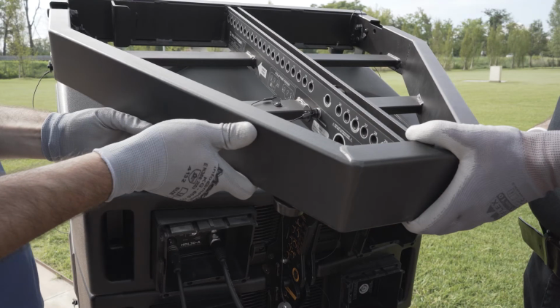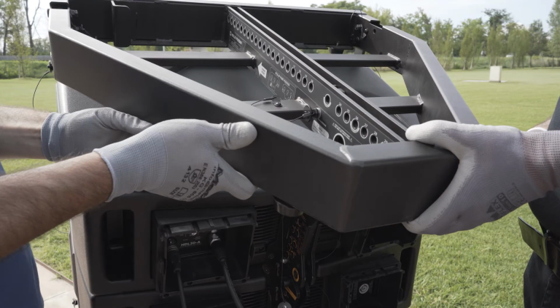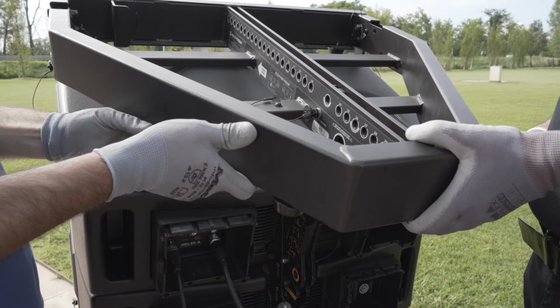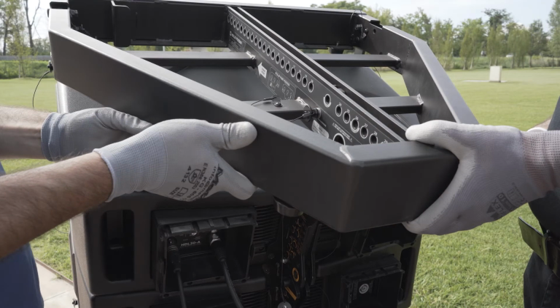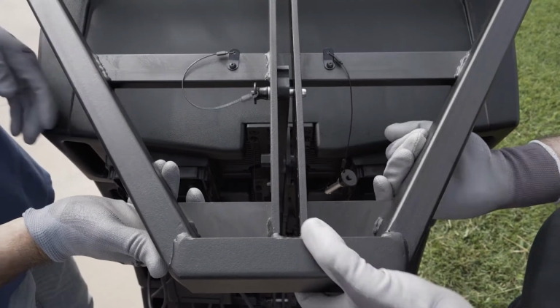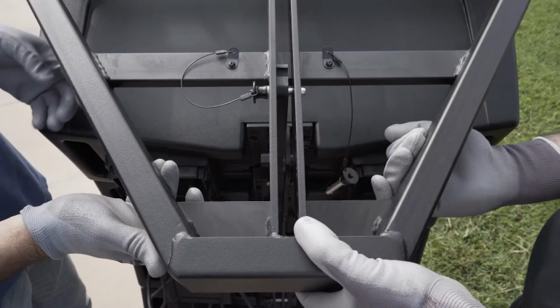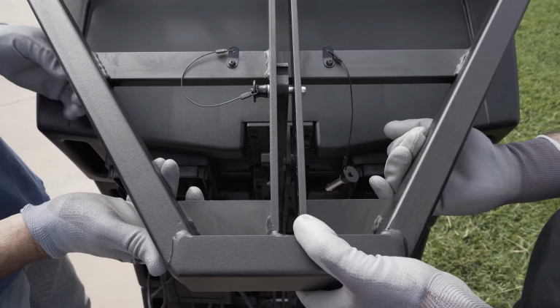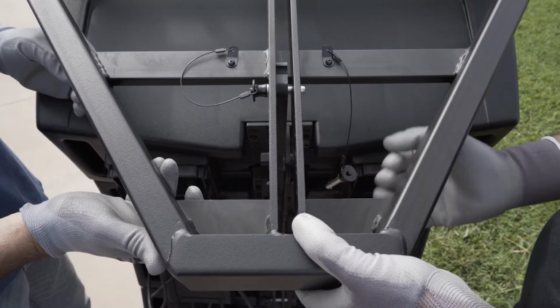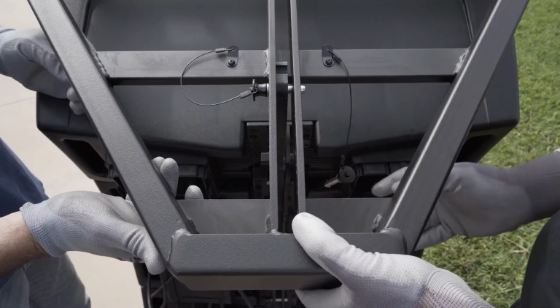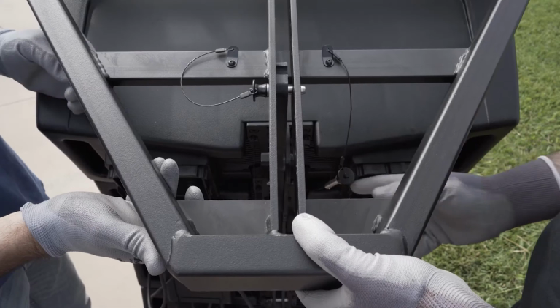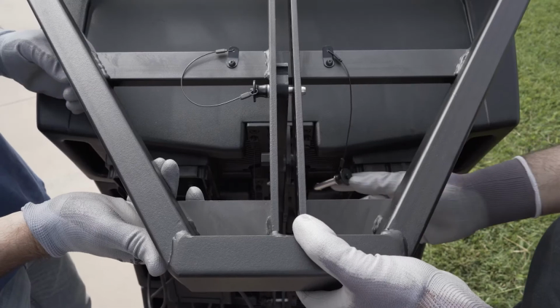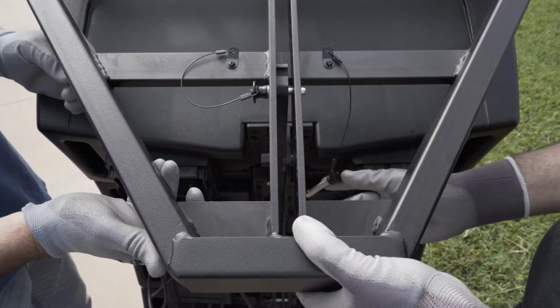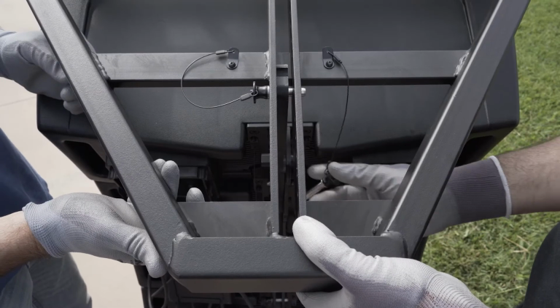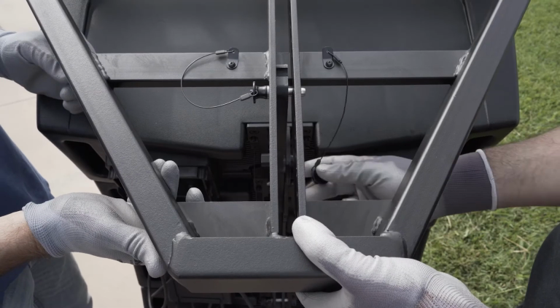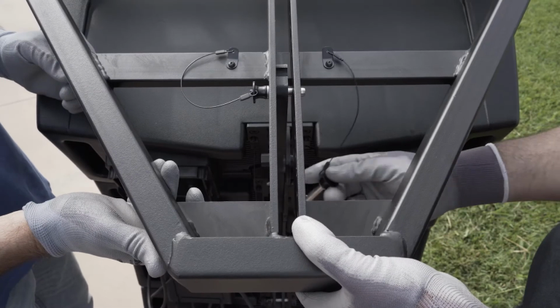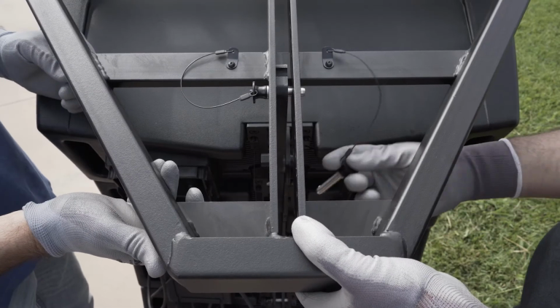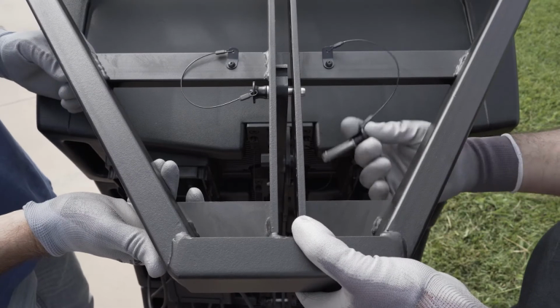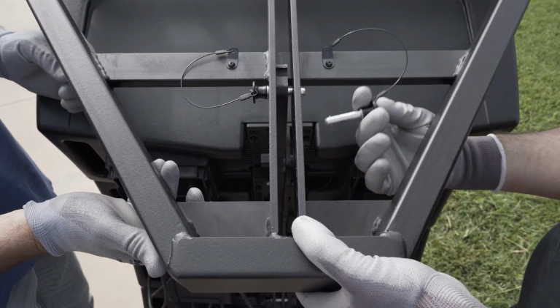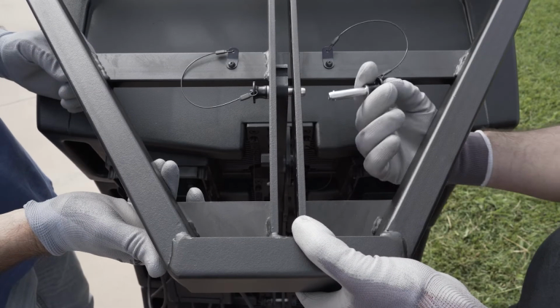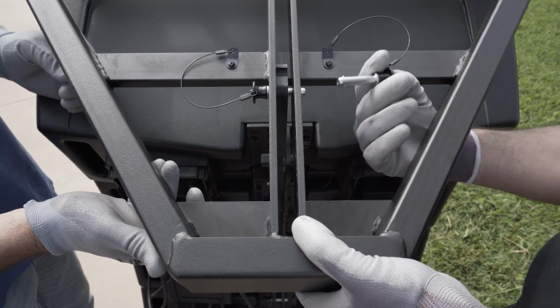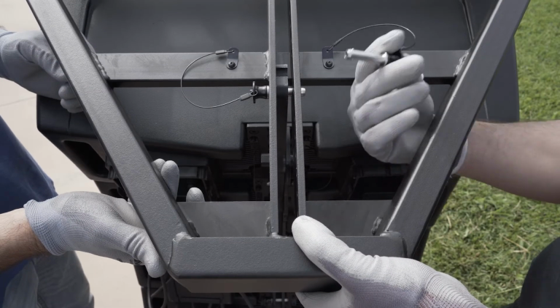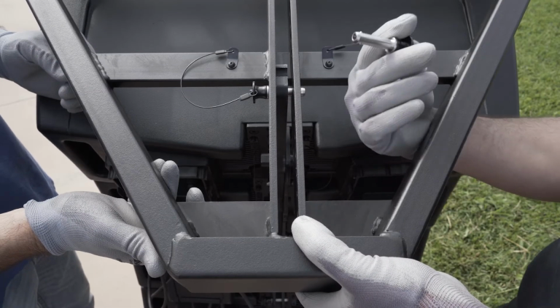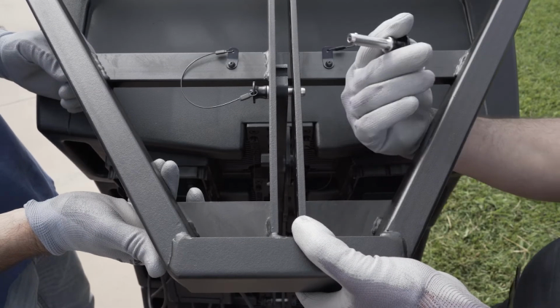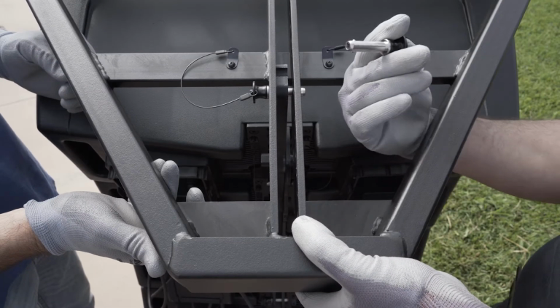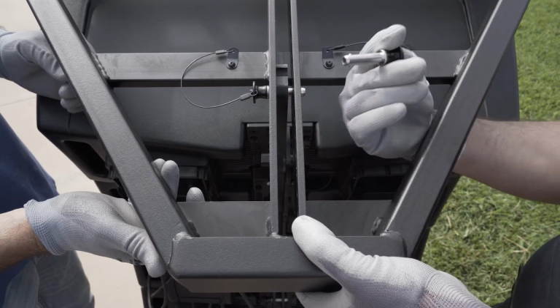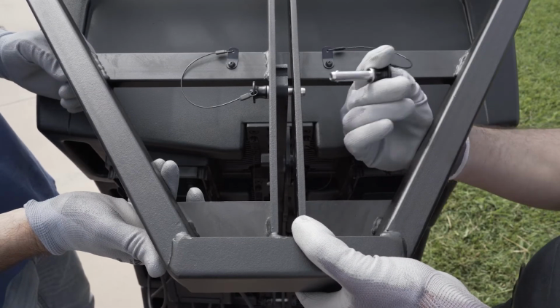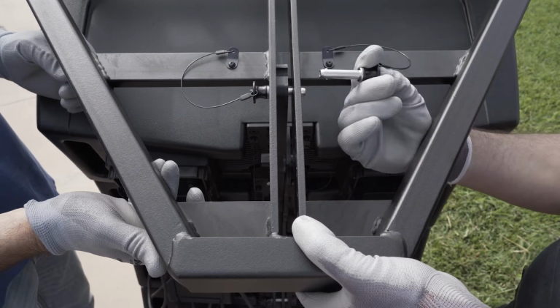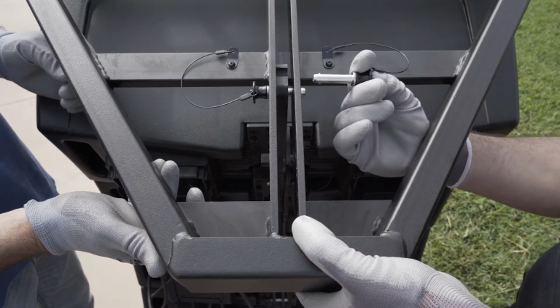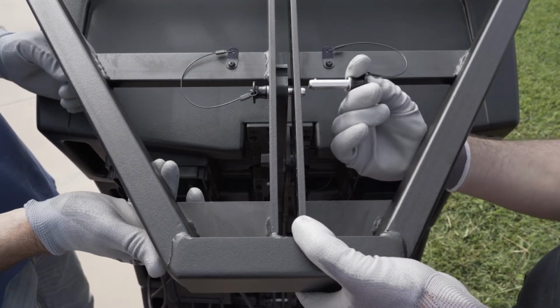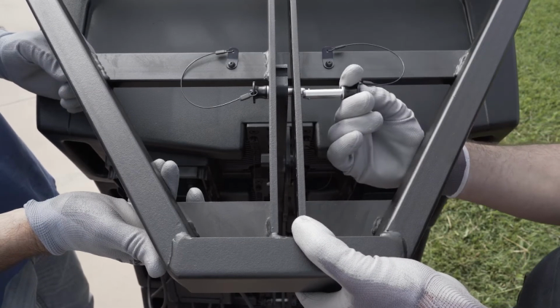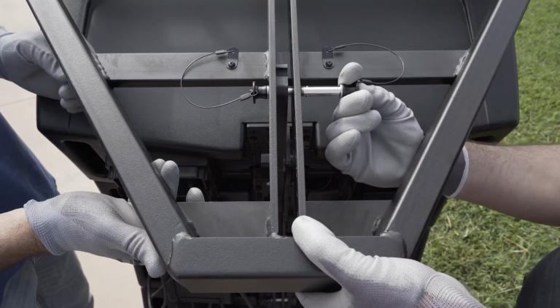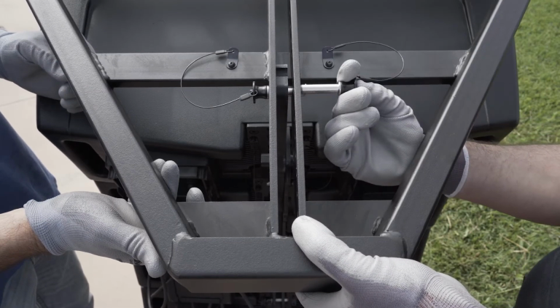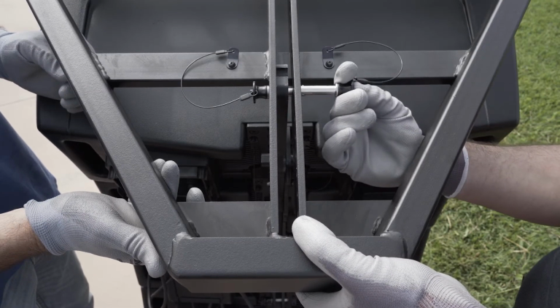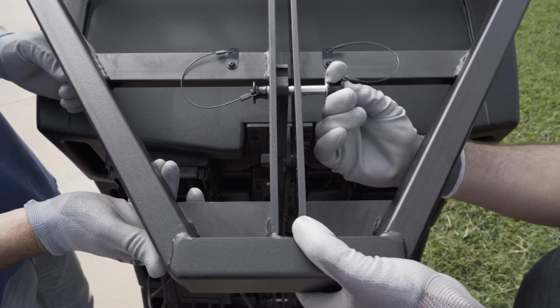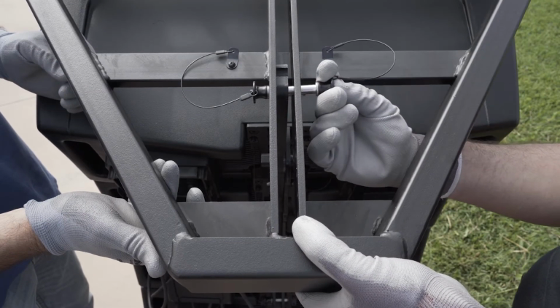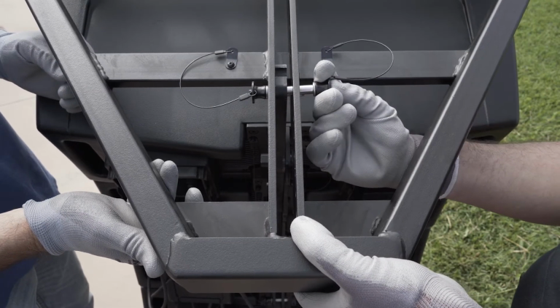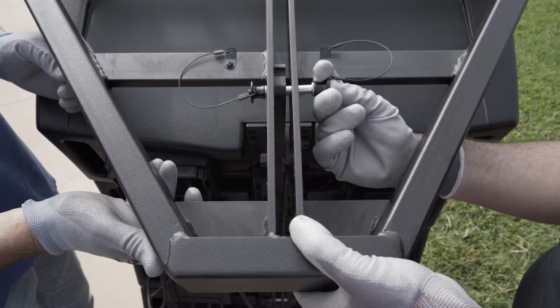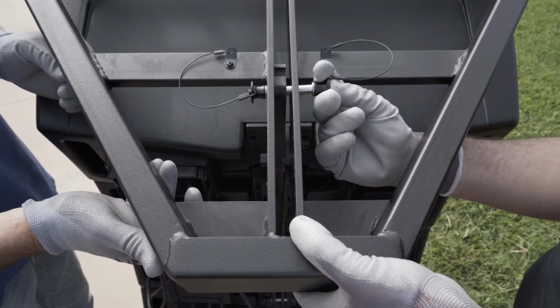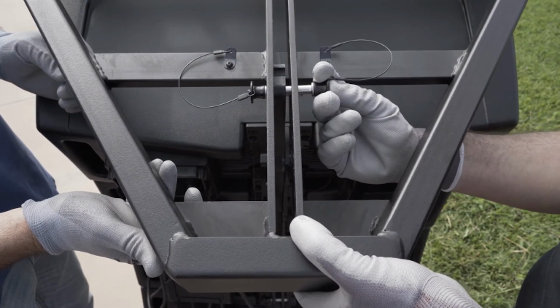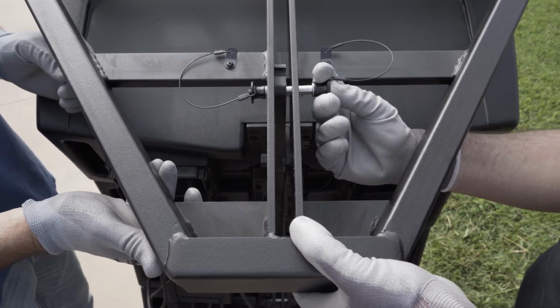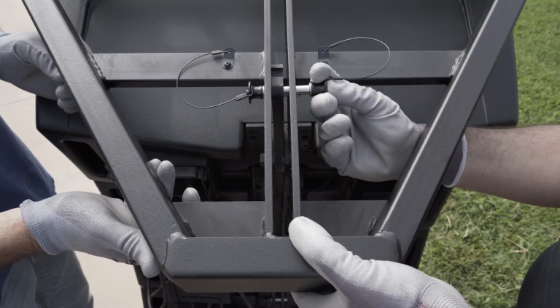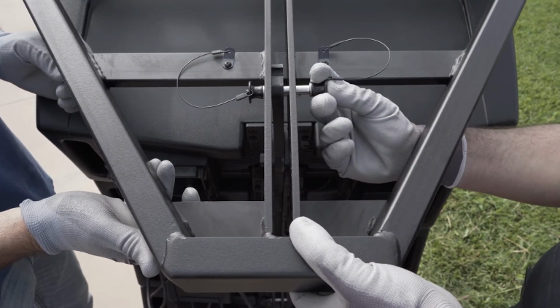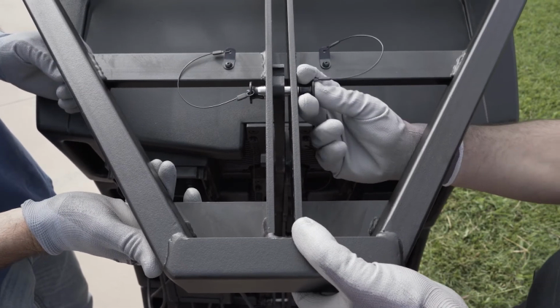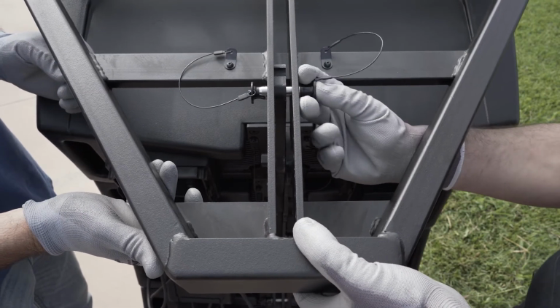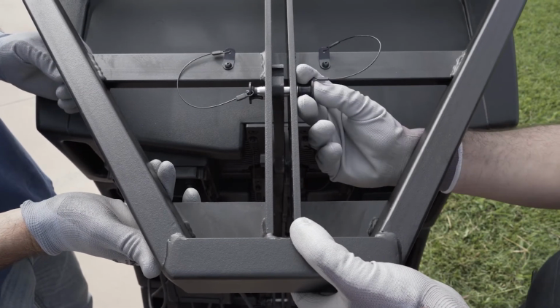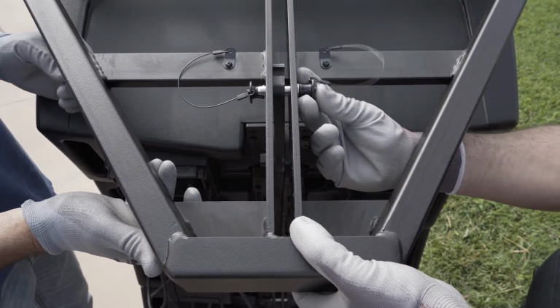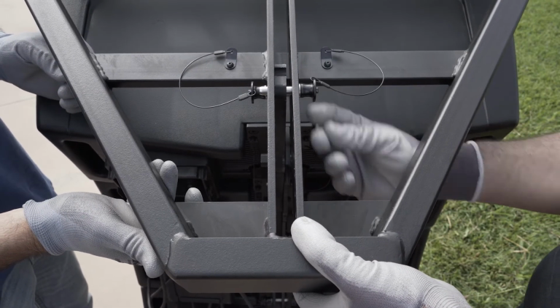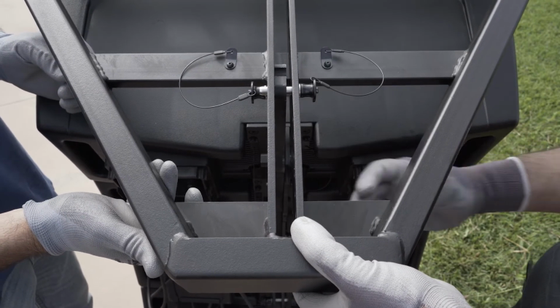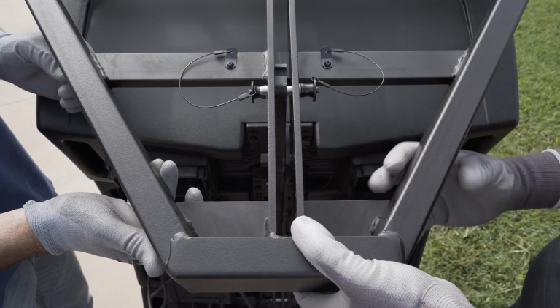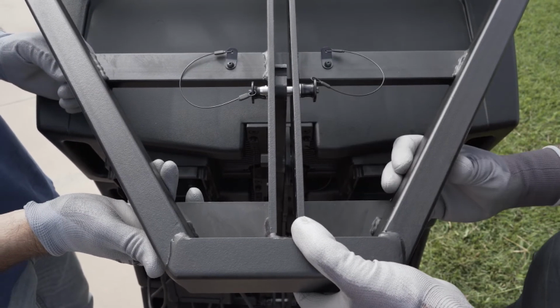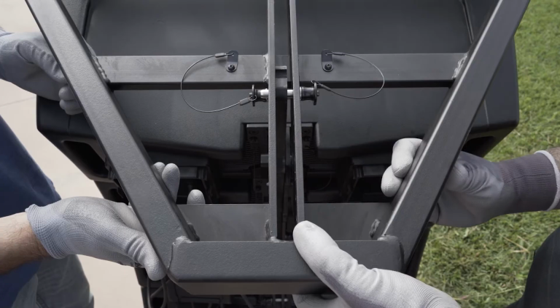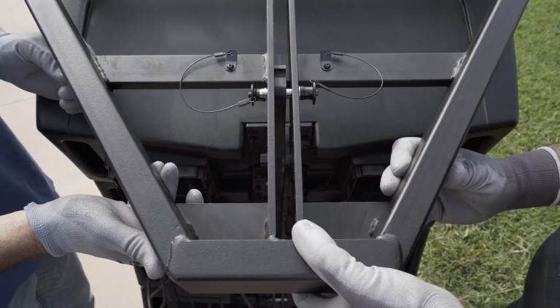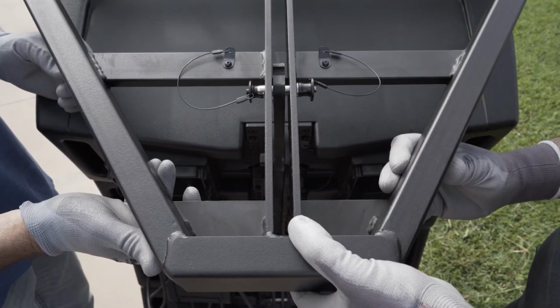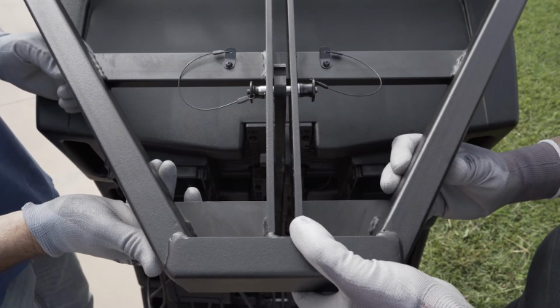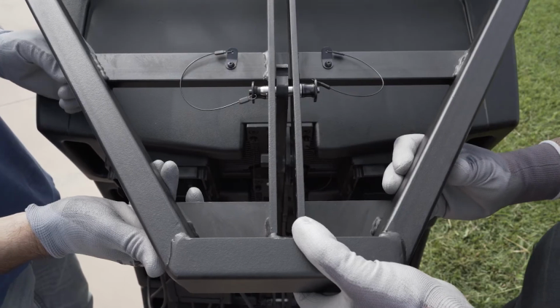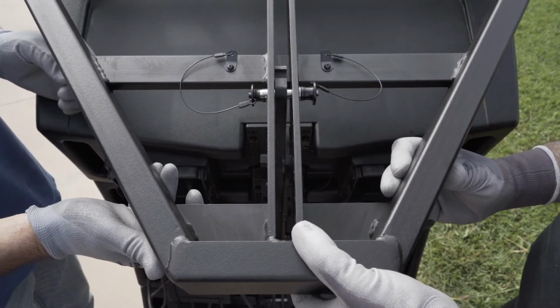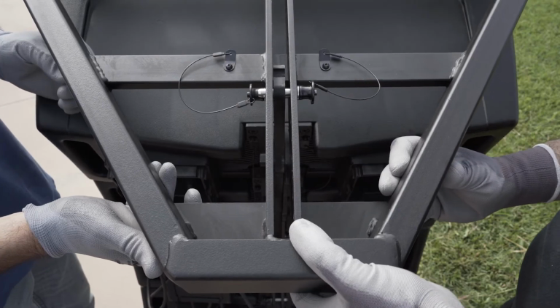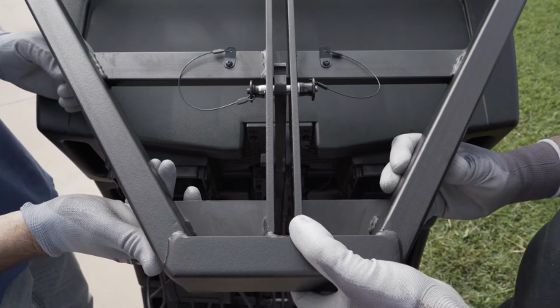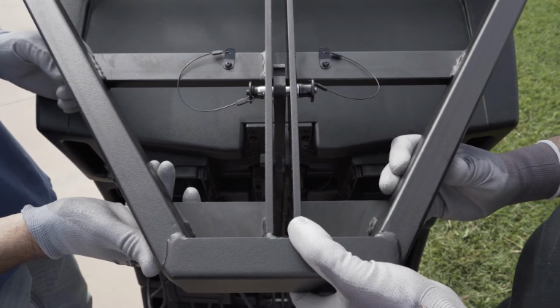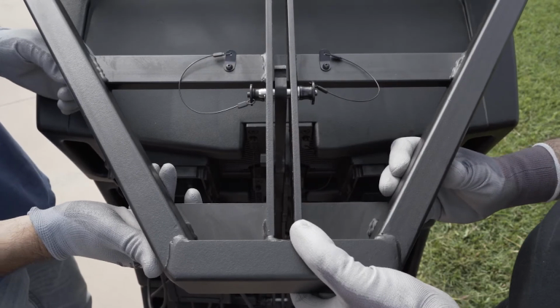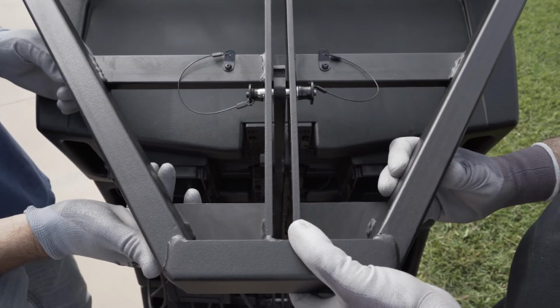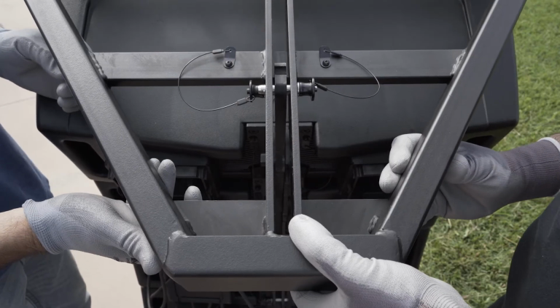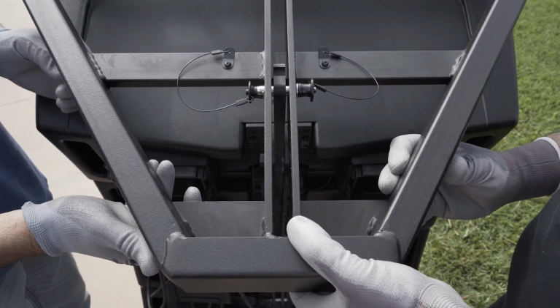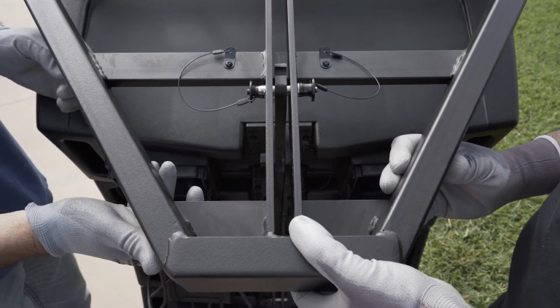Once inserted, lift the flybar until it locks, keeping traction, and insert the compression pin.